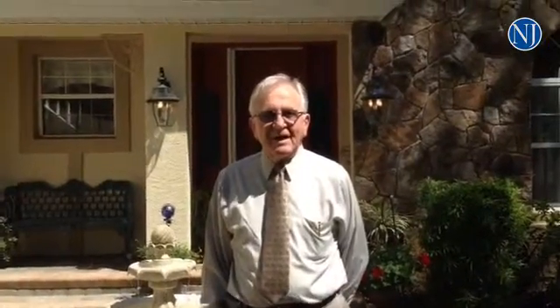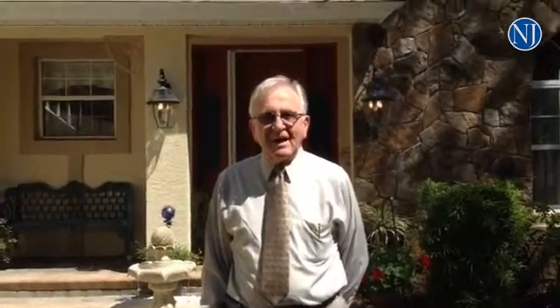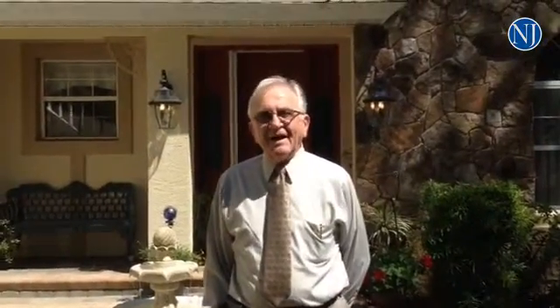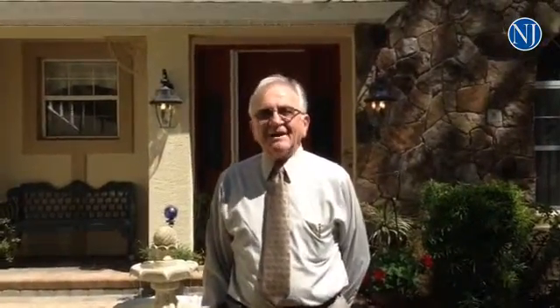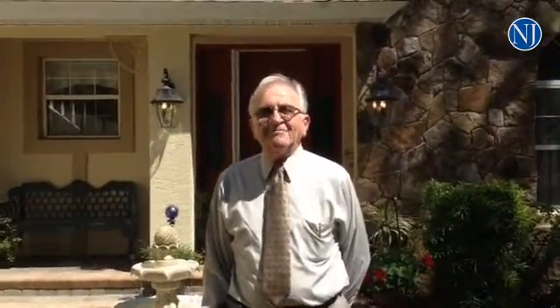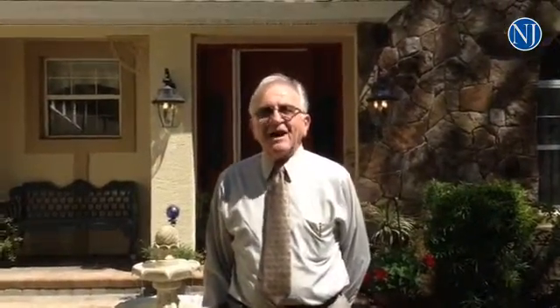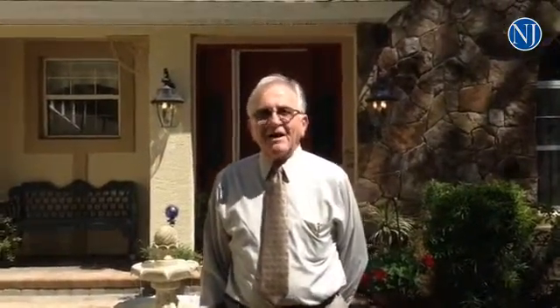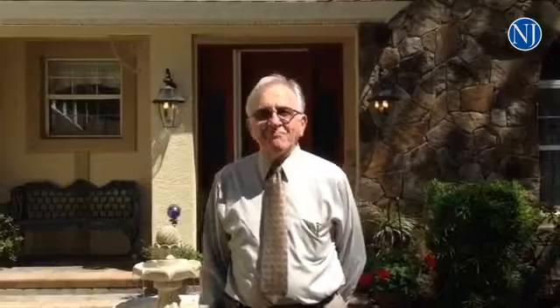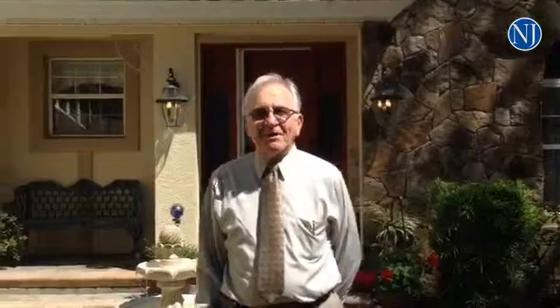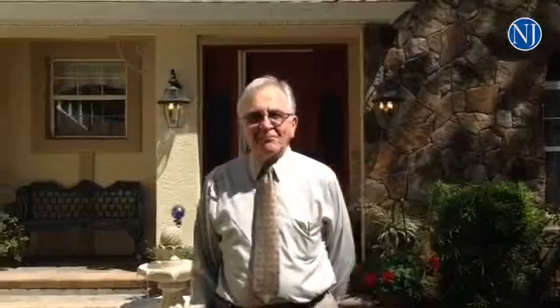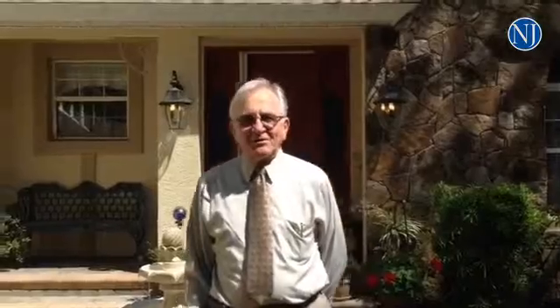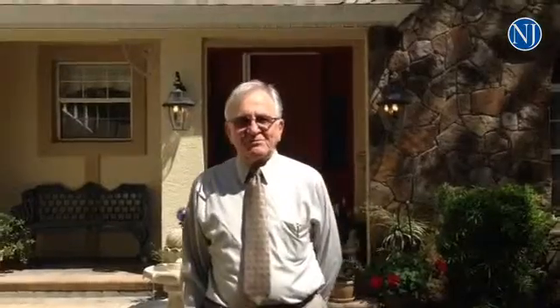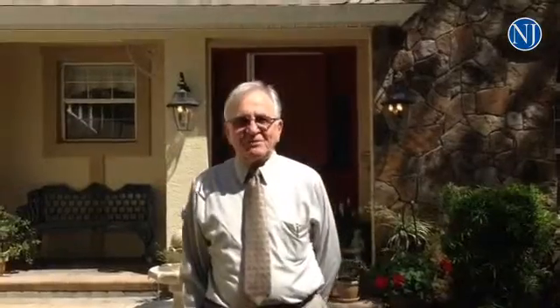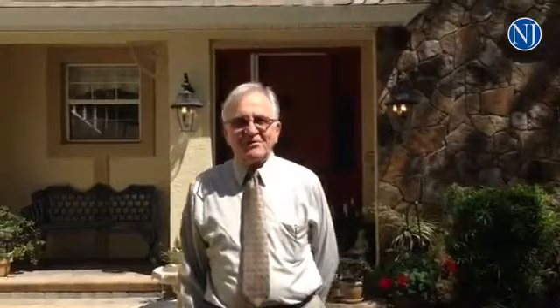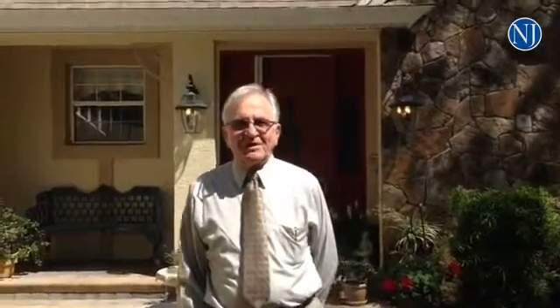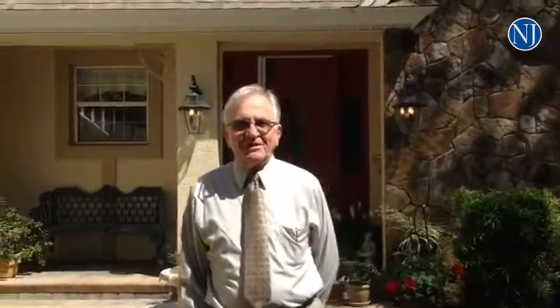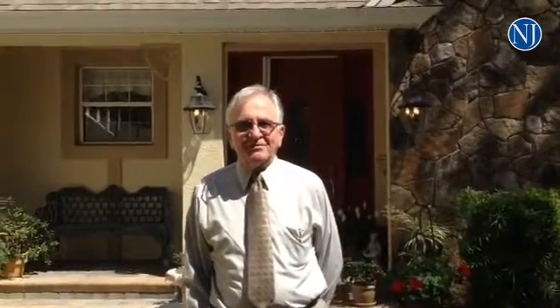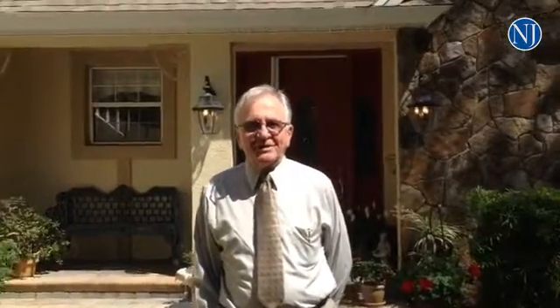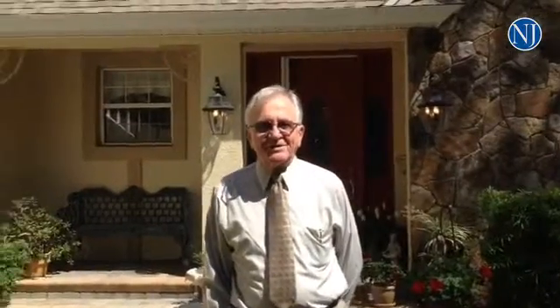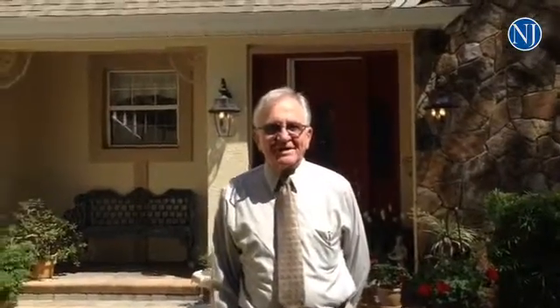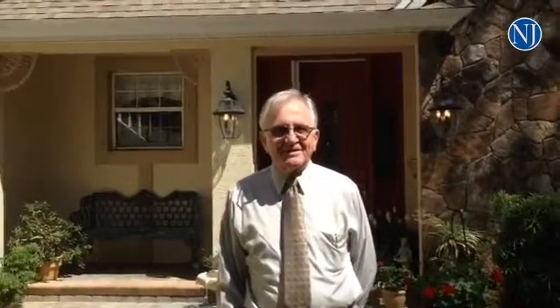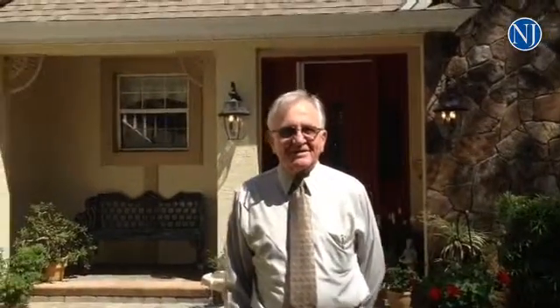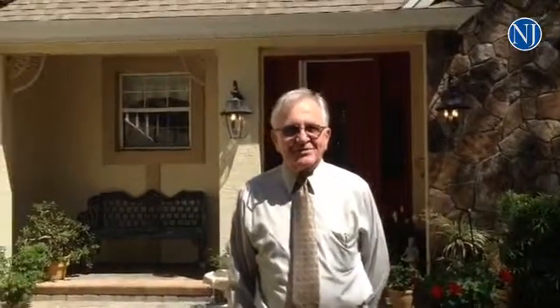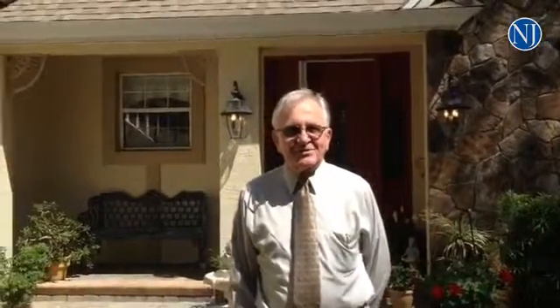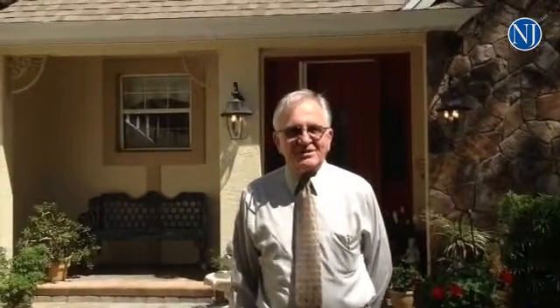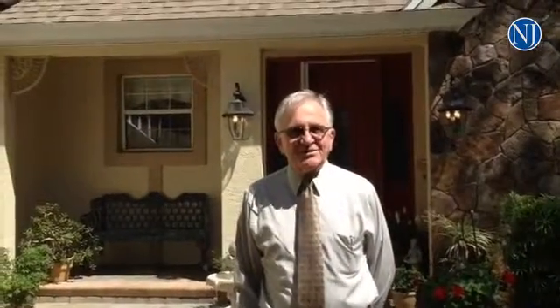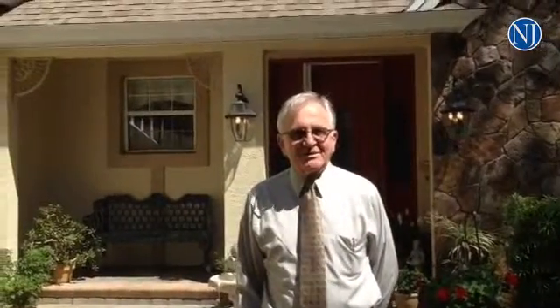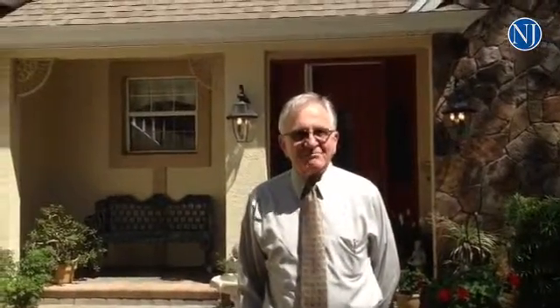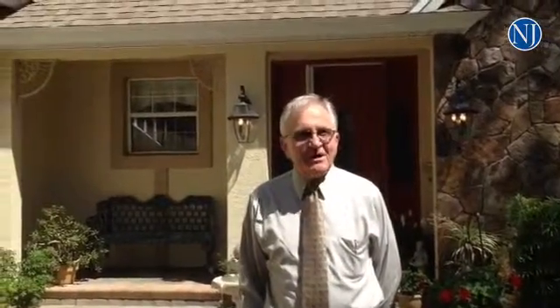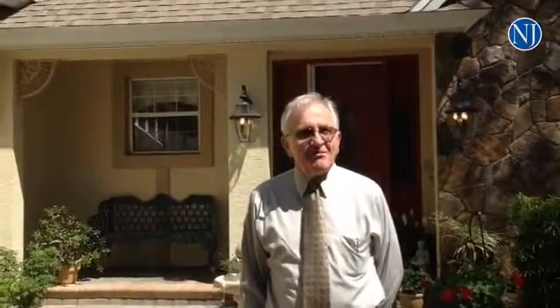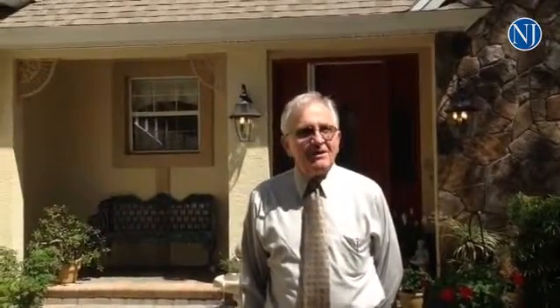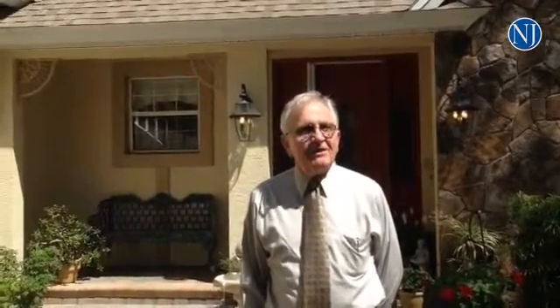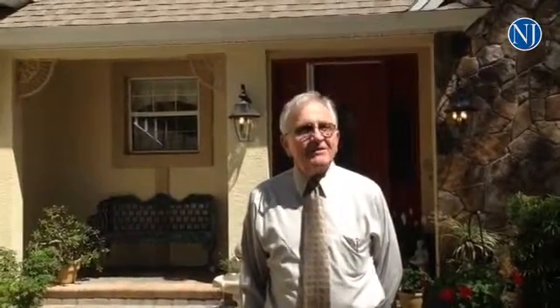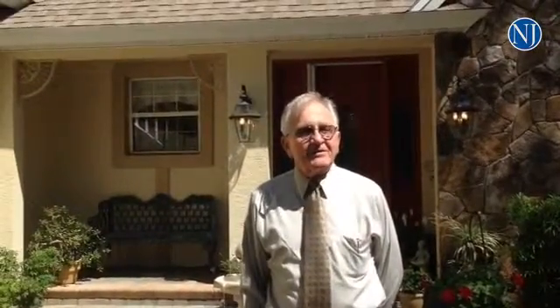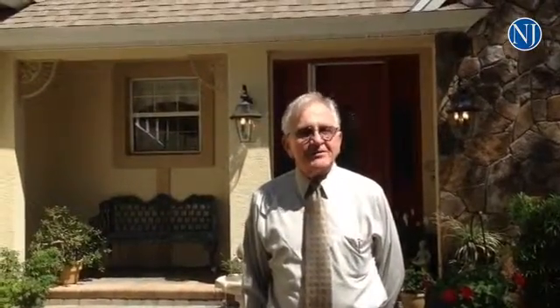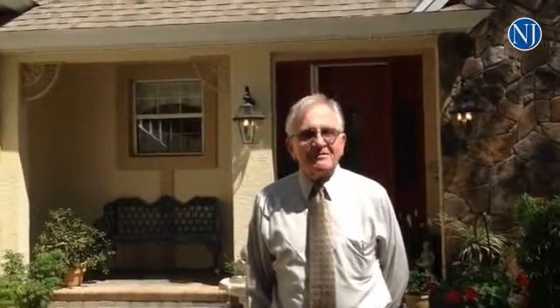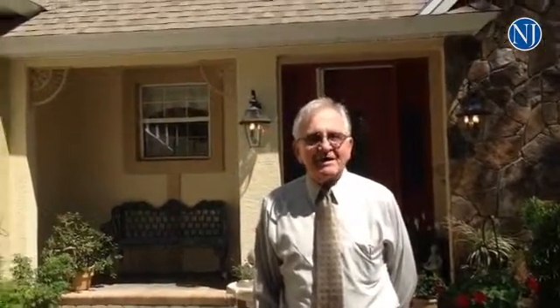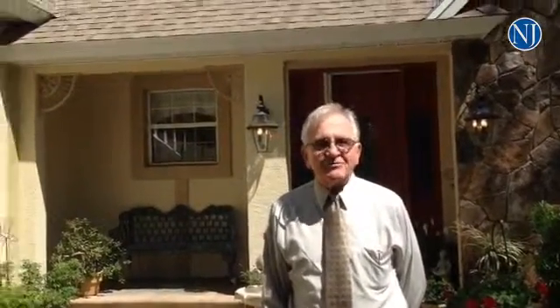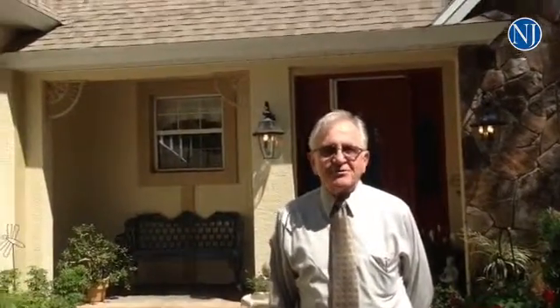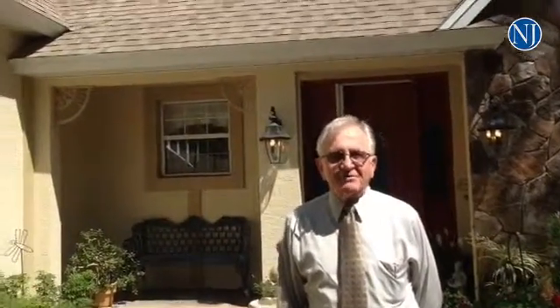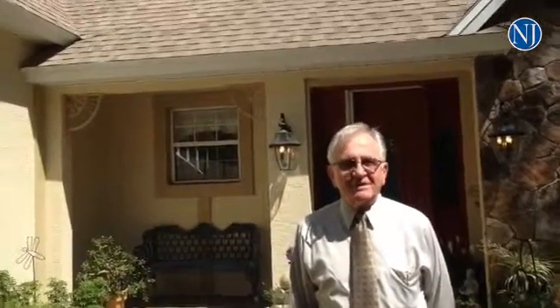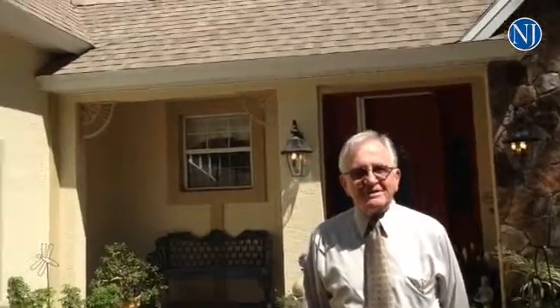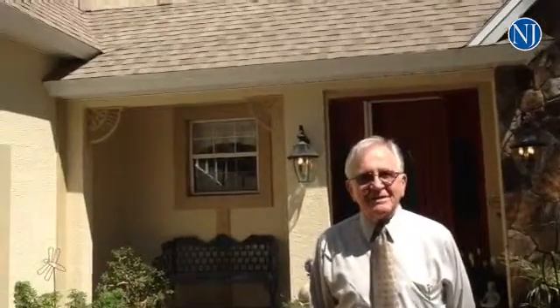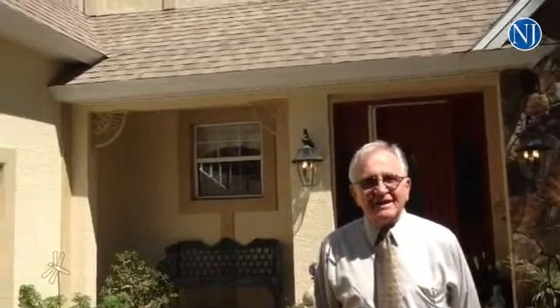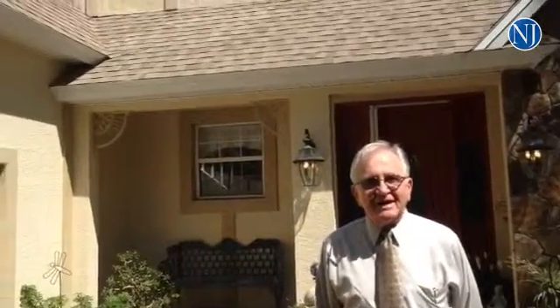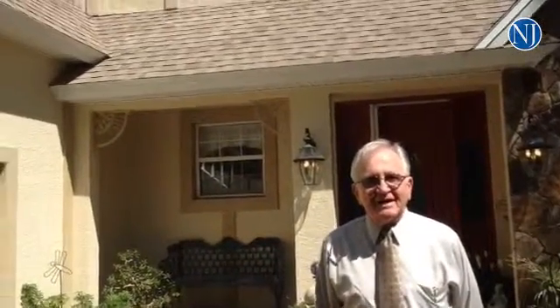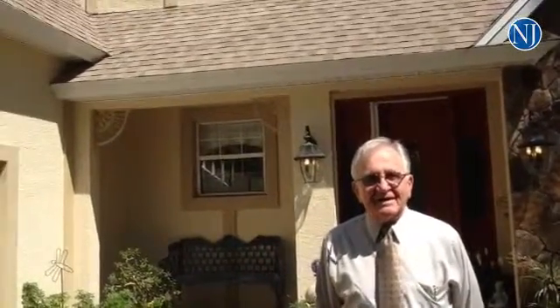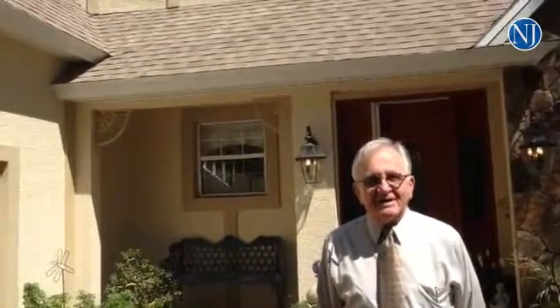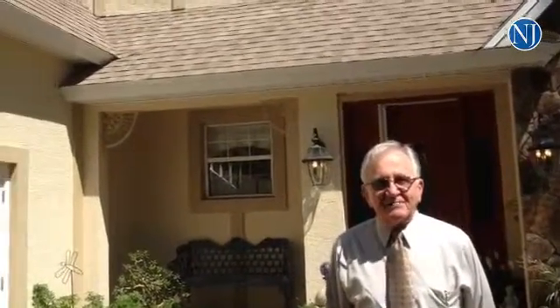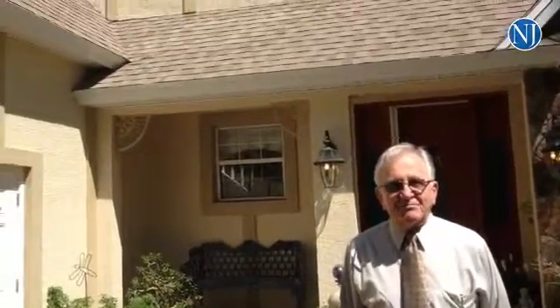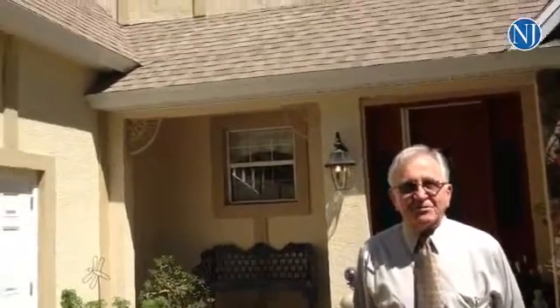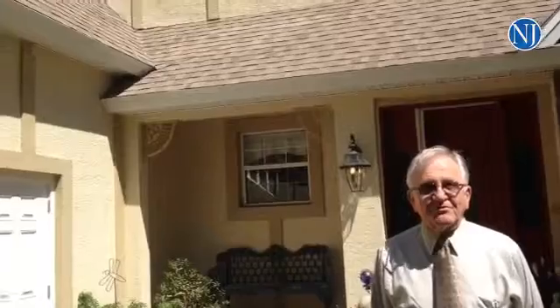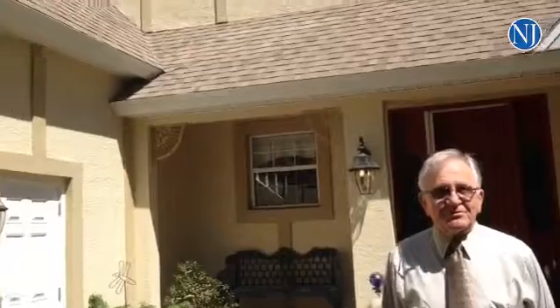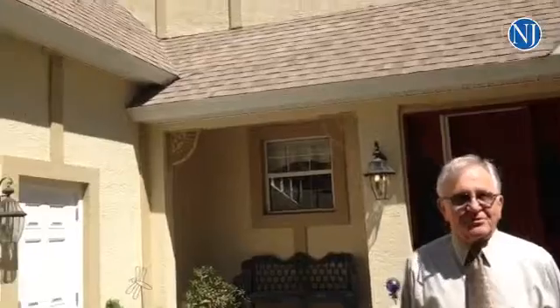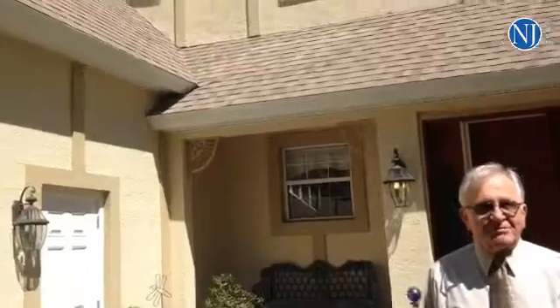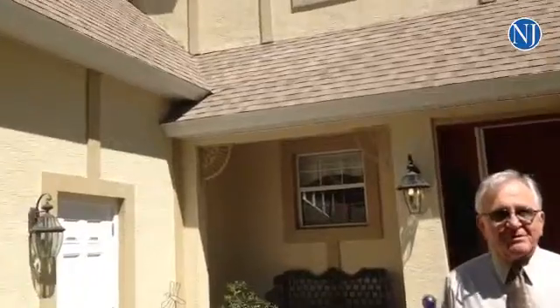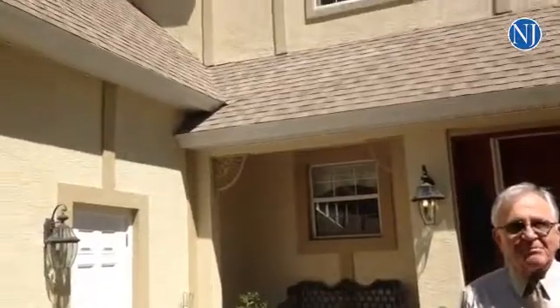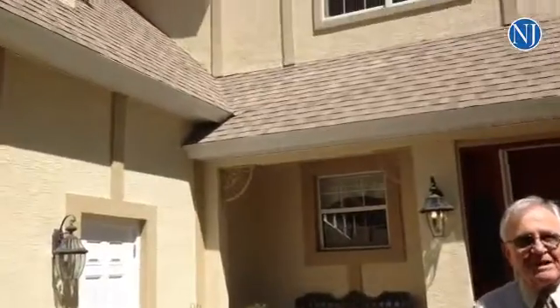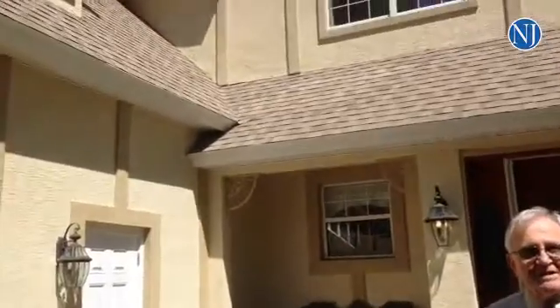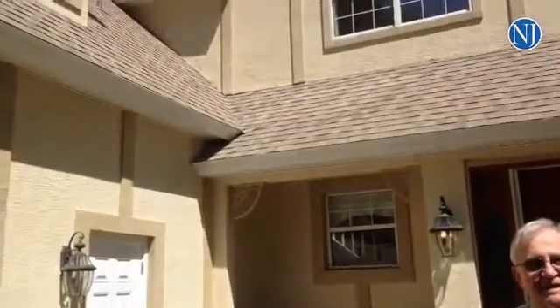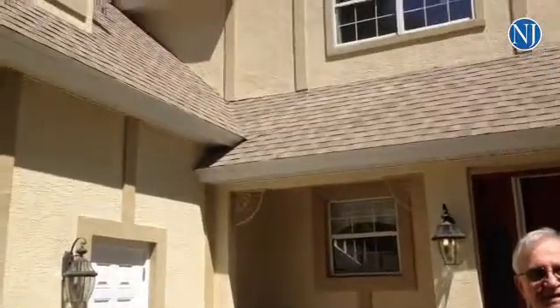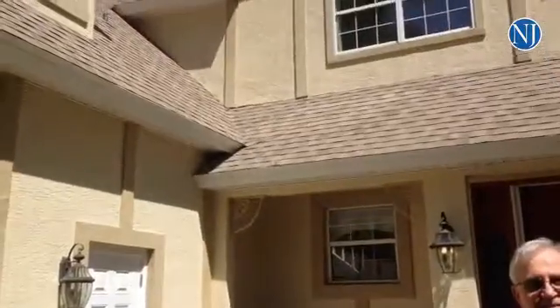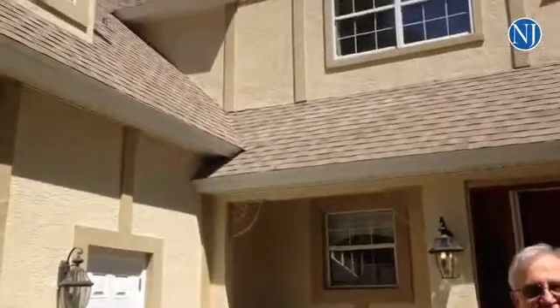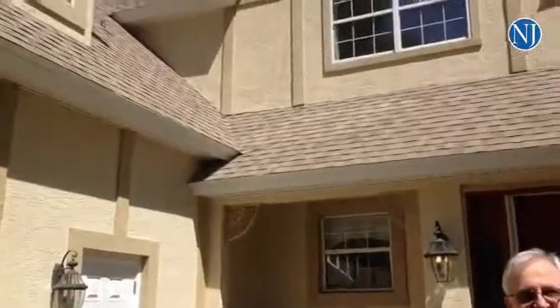Hi, I'm Matt Wilson with Coquina Real Estate and Construction. We're here at 35 Sugar Mill in beautiful Sugar Mill Plantation.